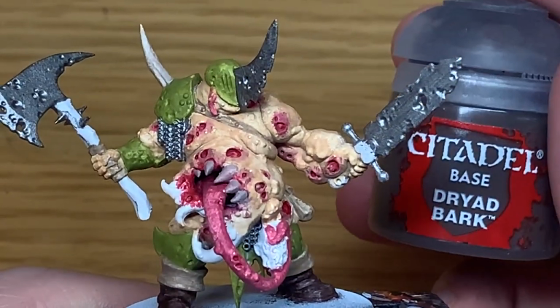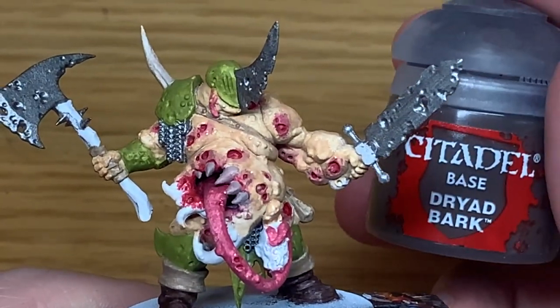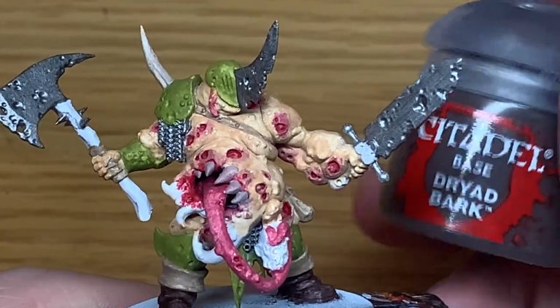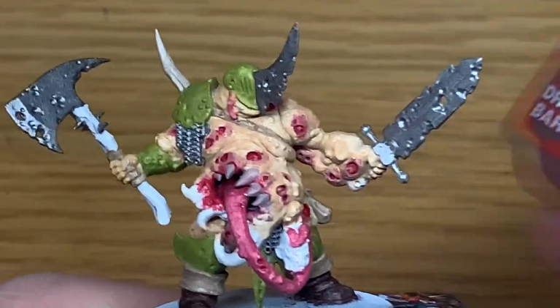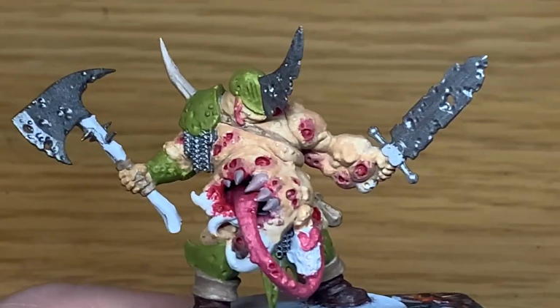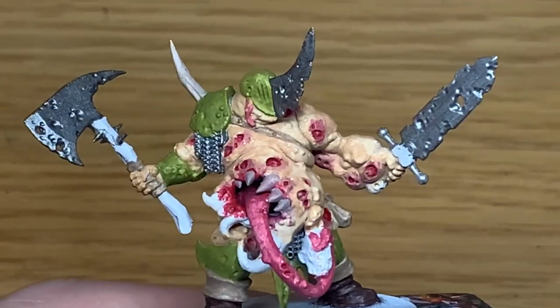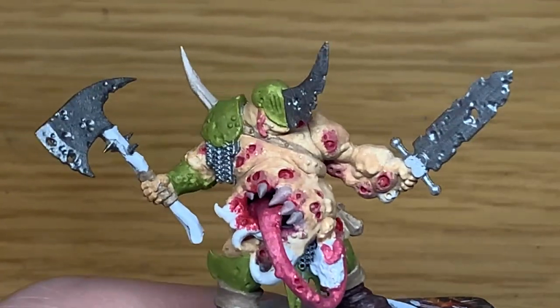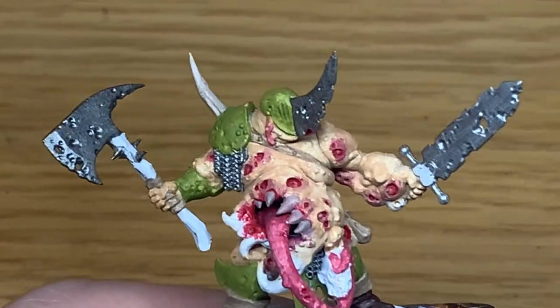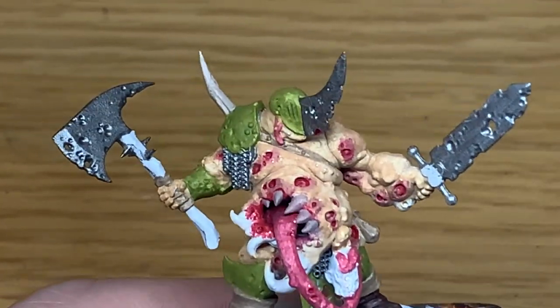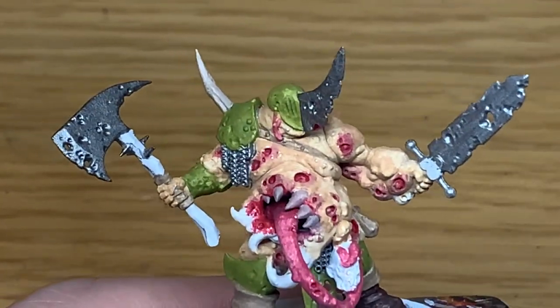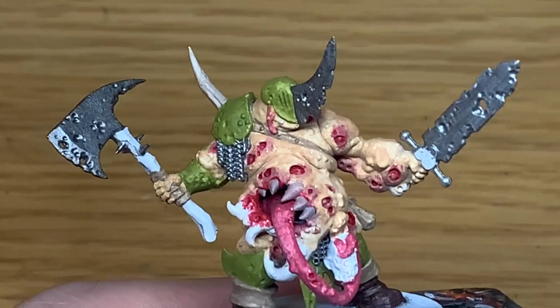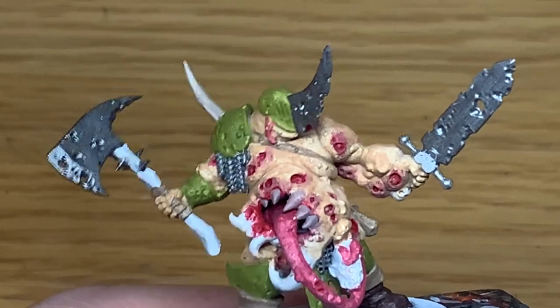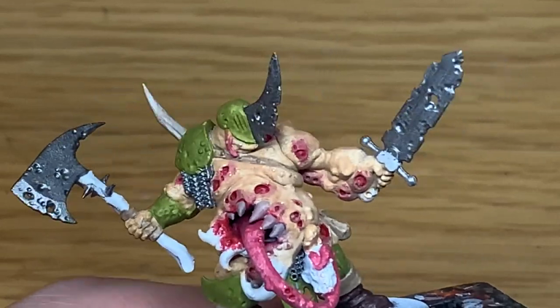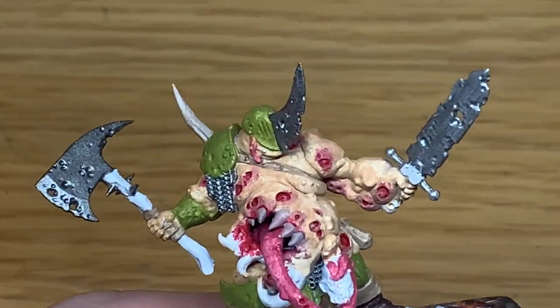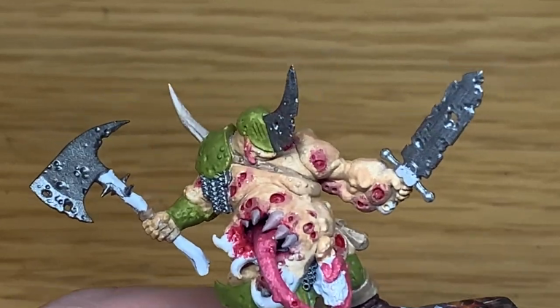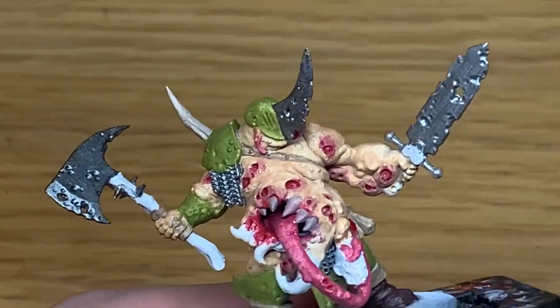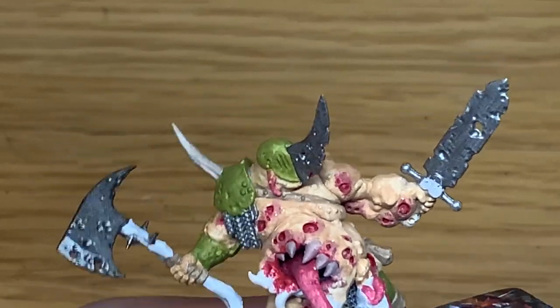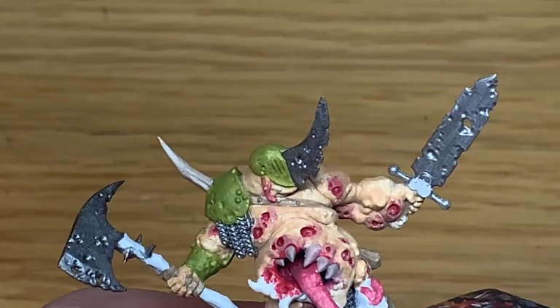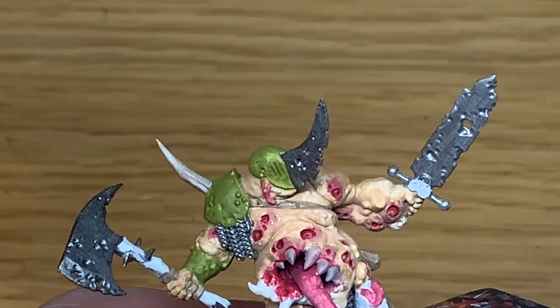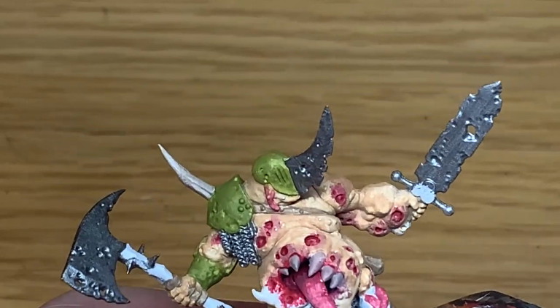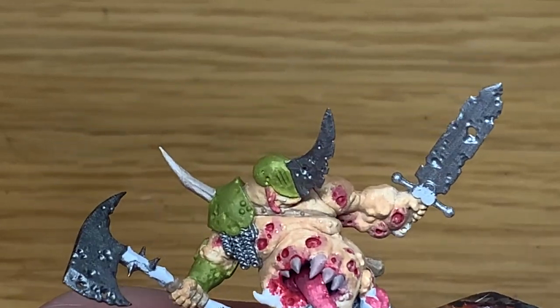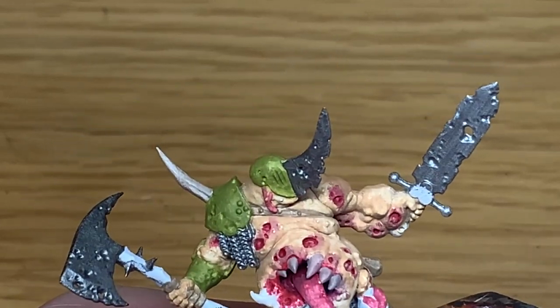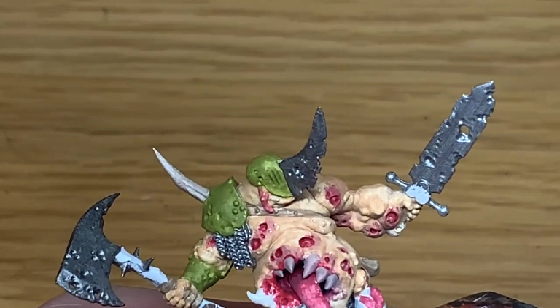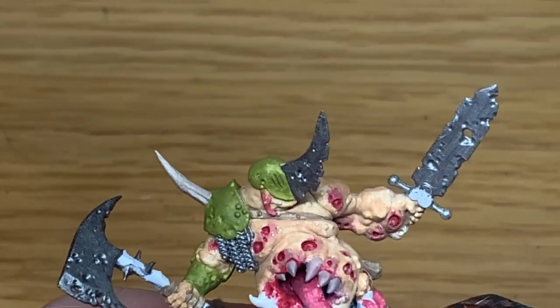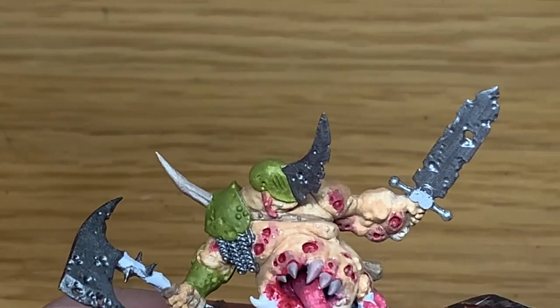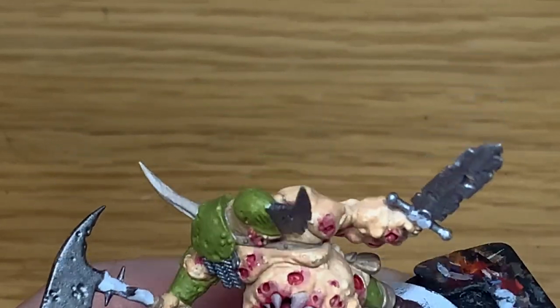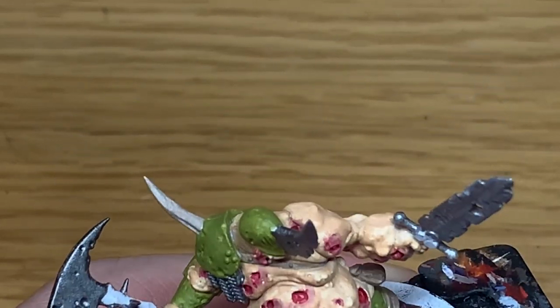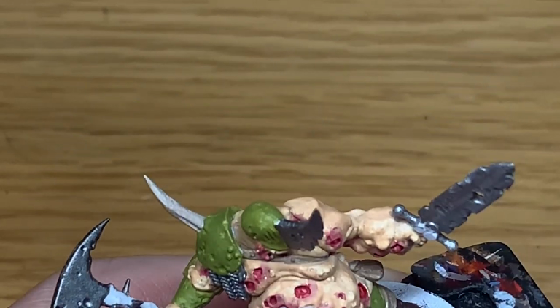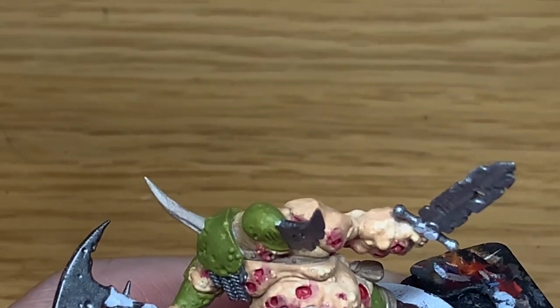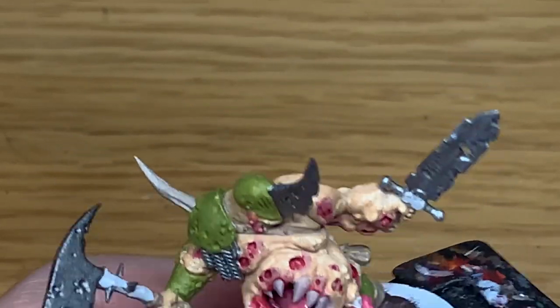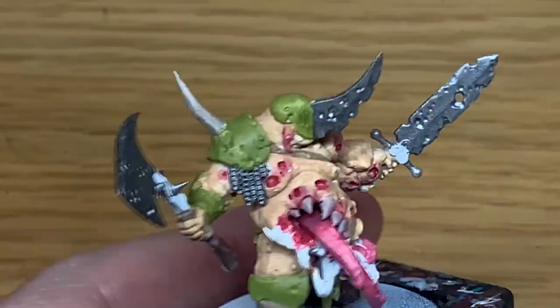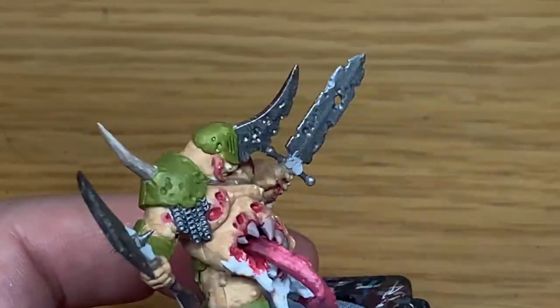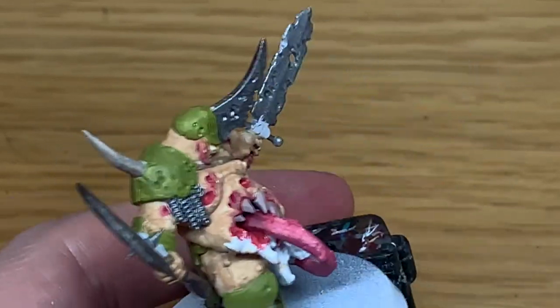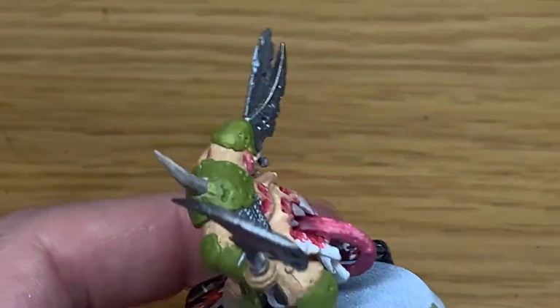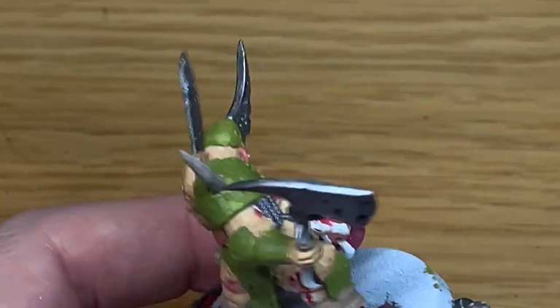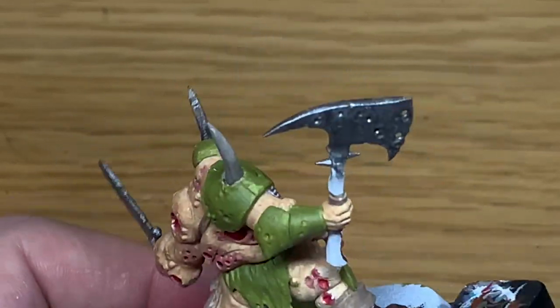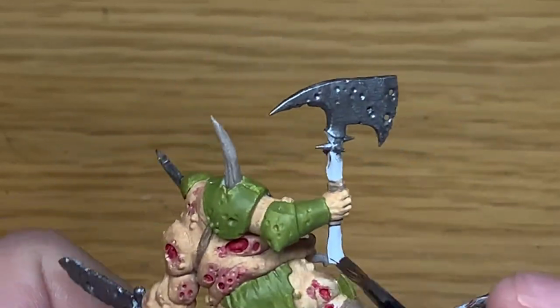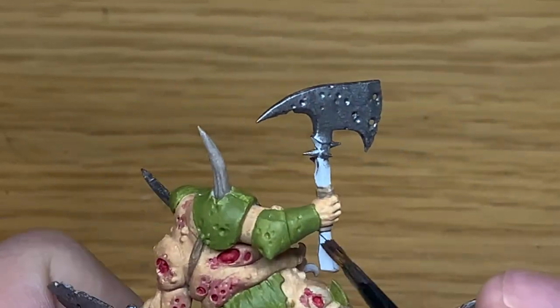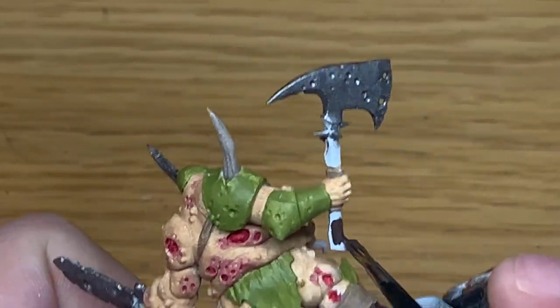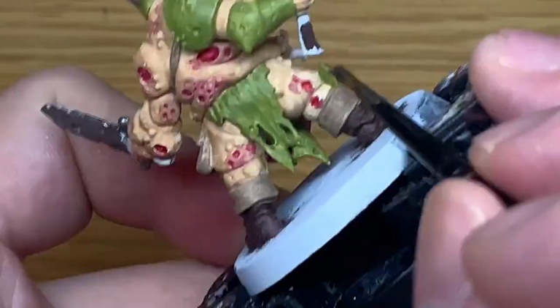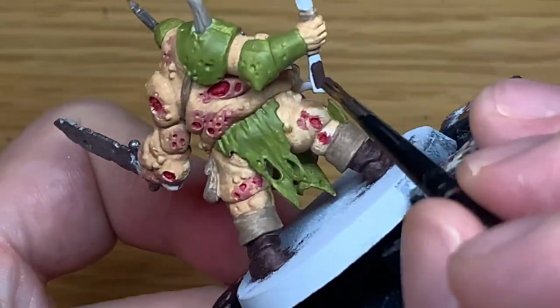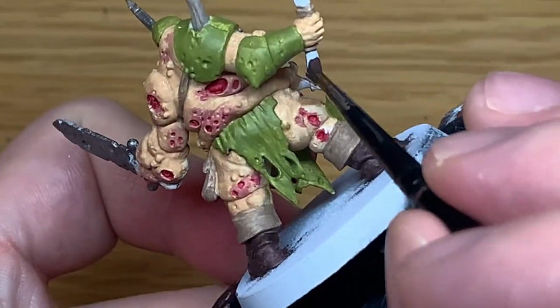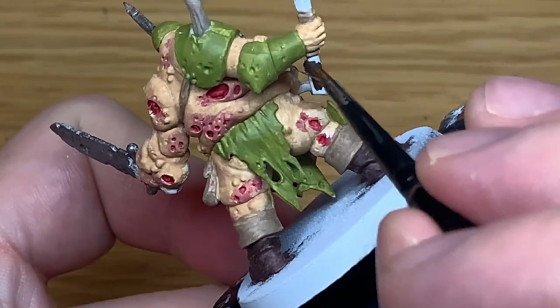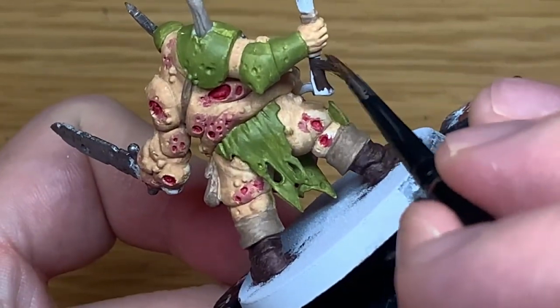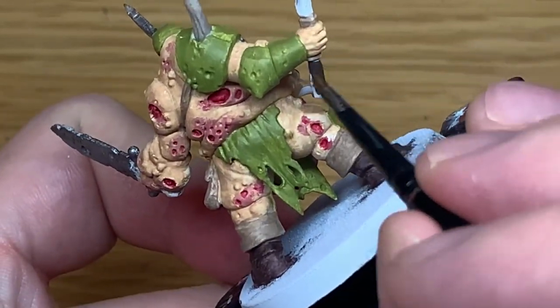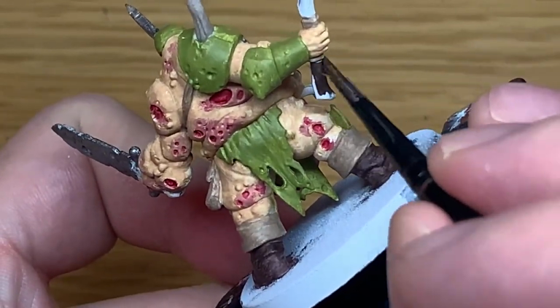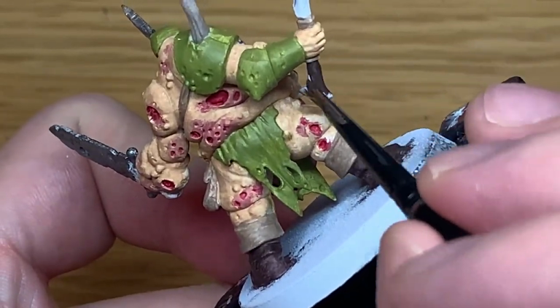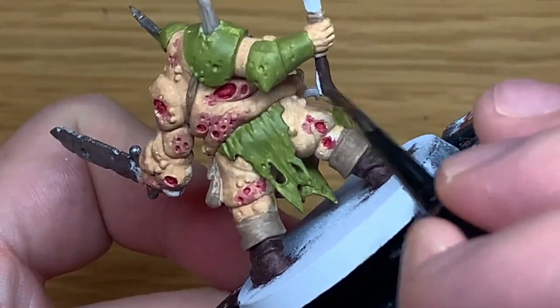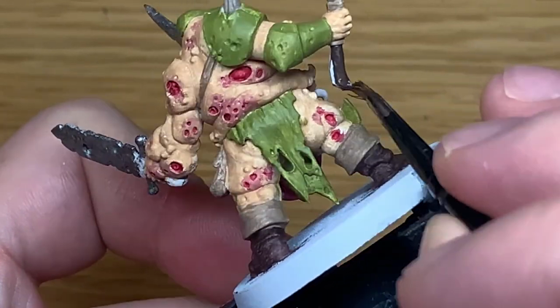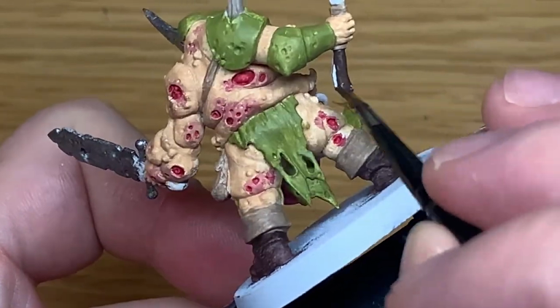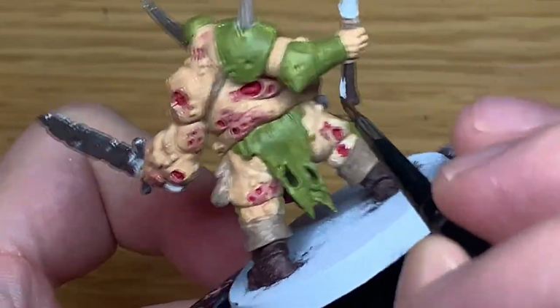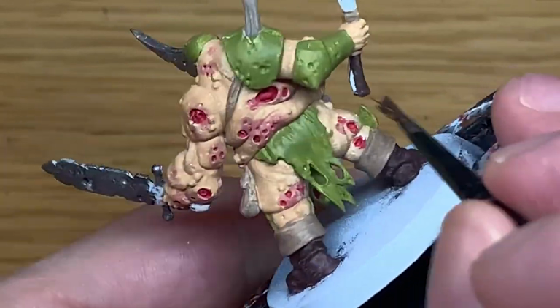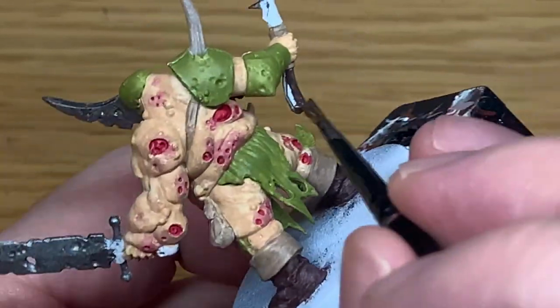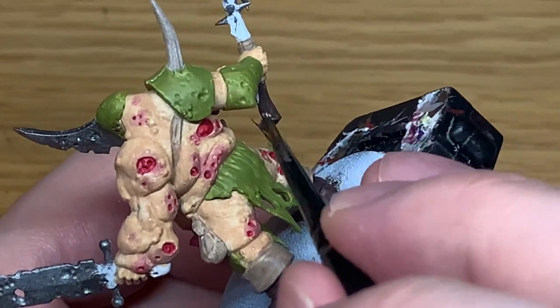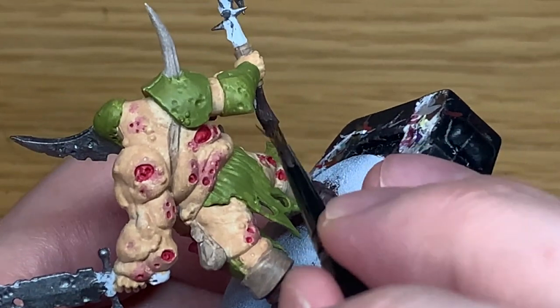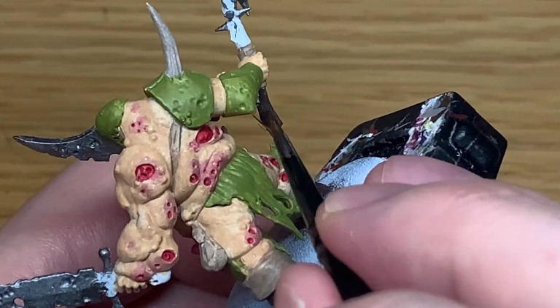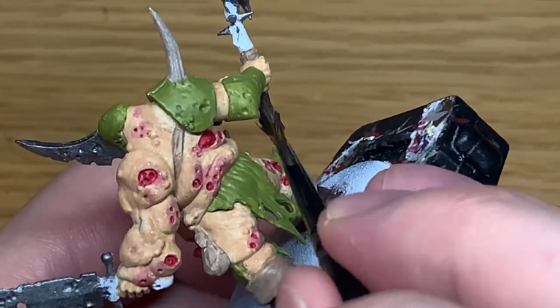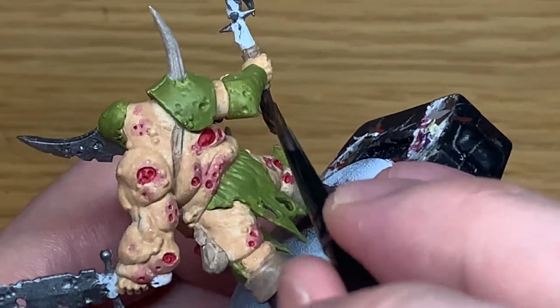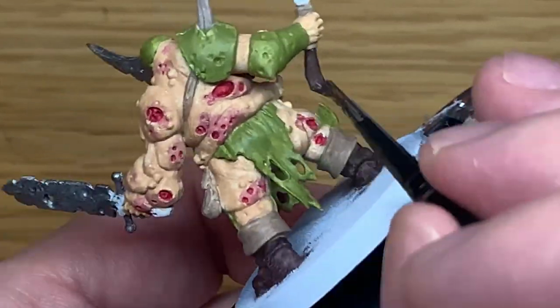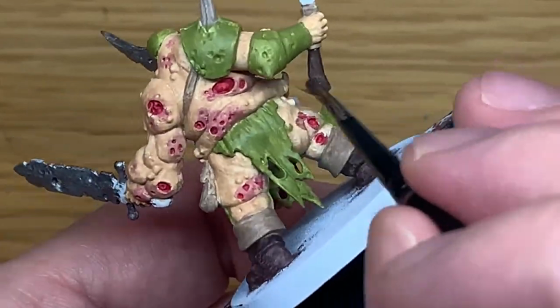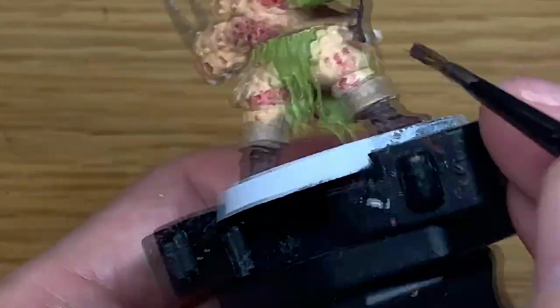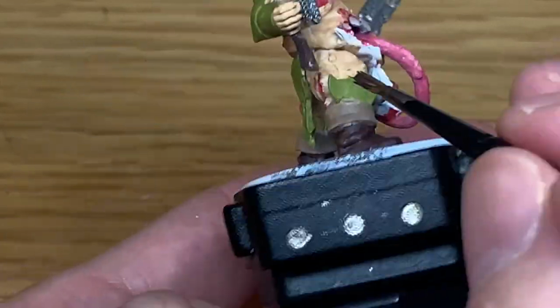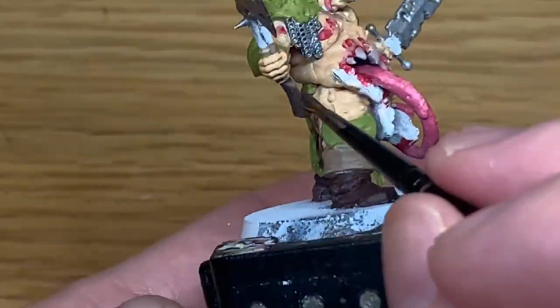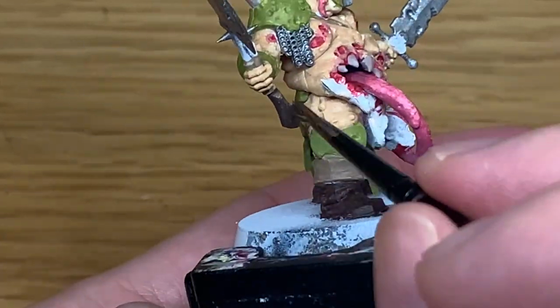Next up, I'm going to use some Citadel Dryad Bark. I'm going to use this to do the handle of his axe - it's got a nice dark wood colour.